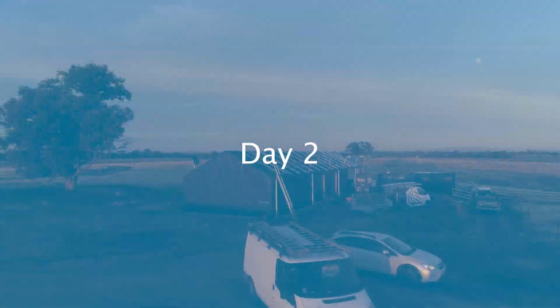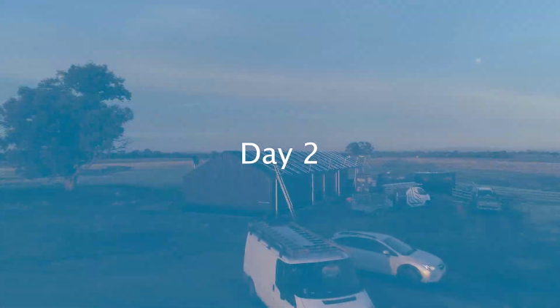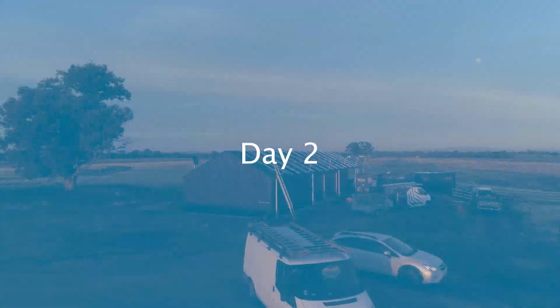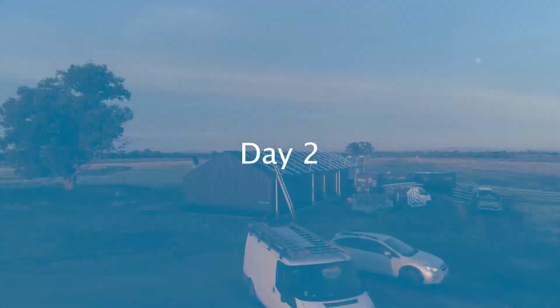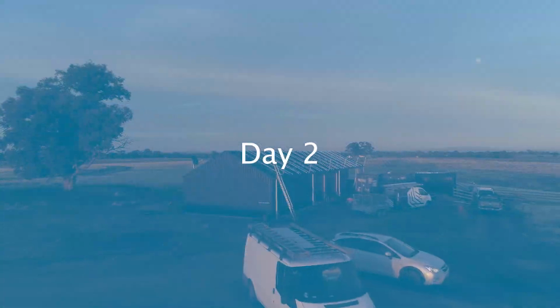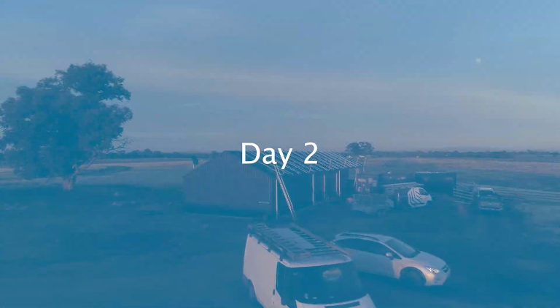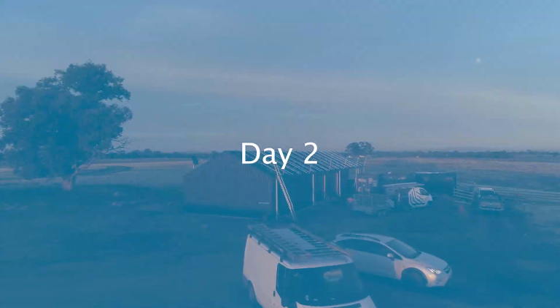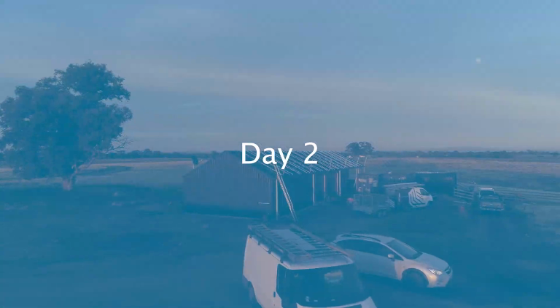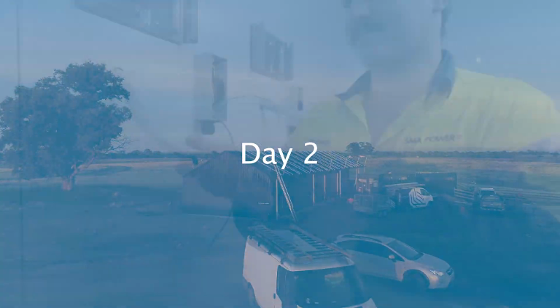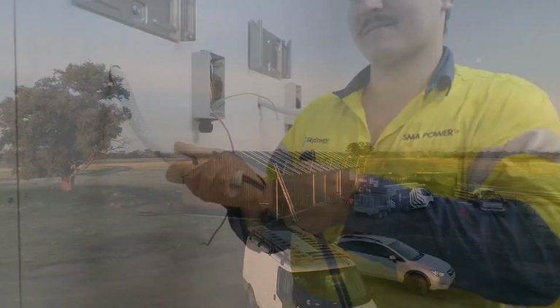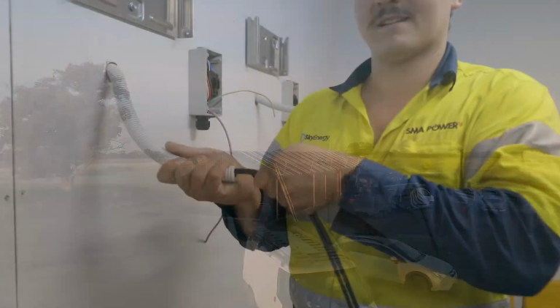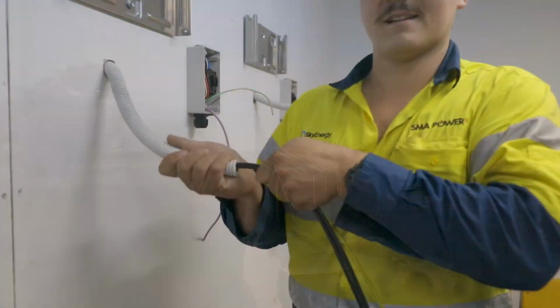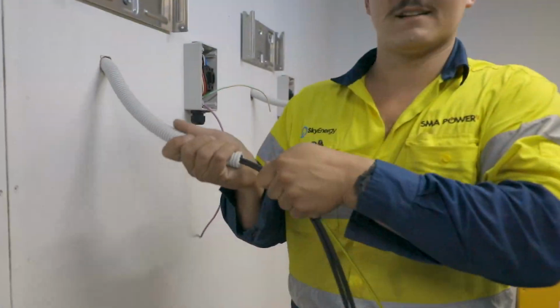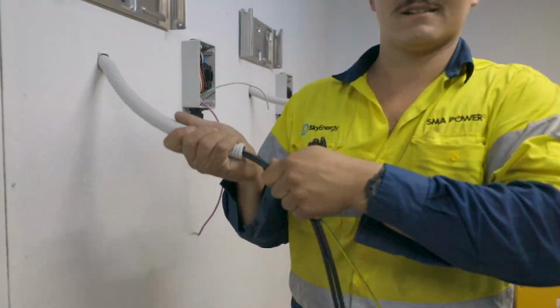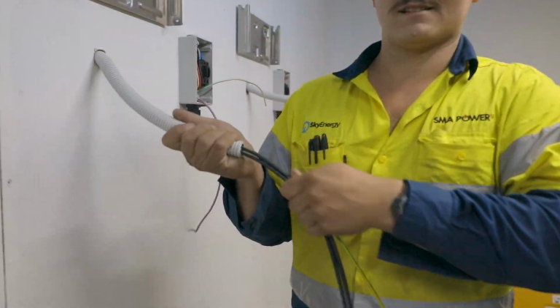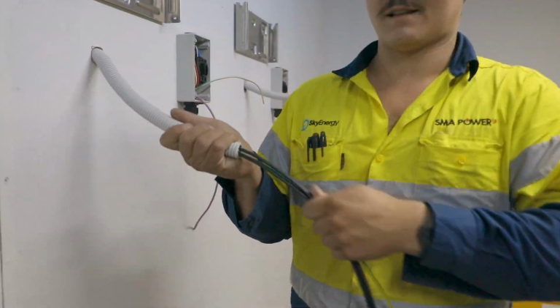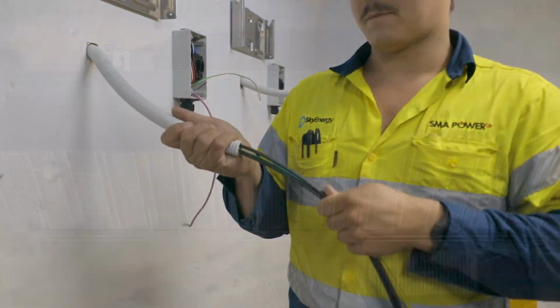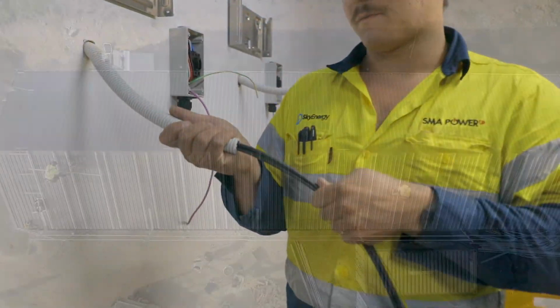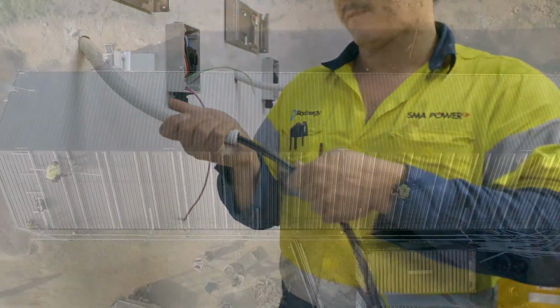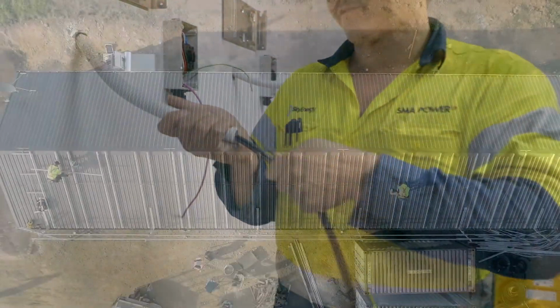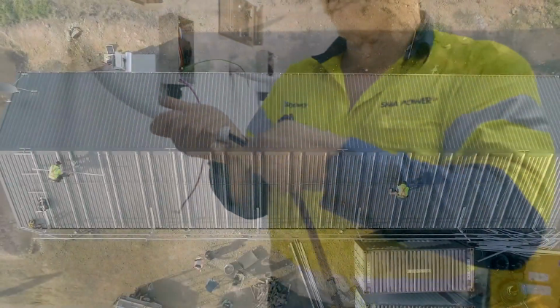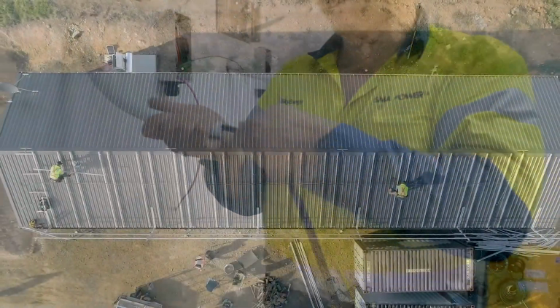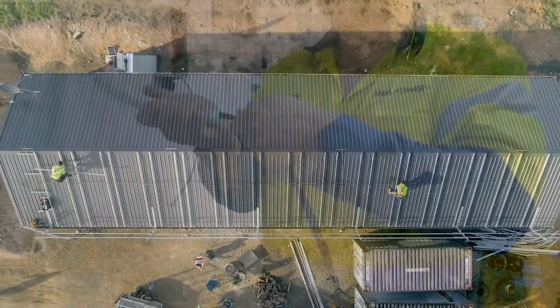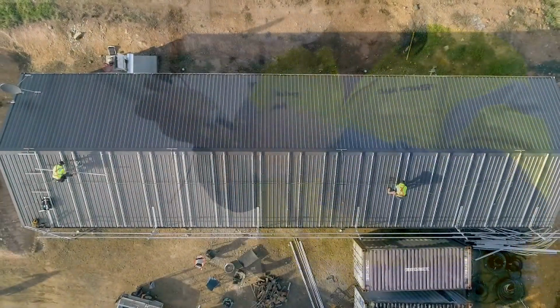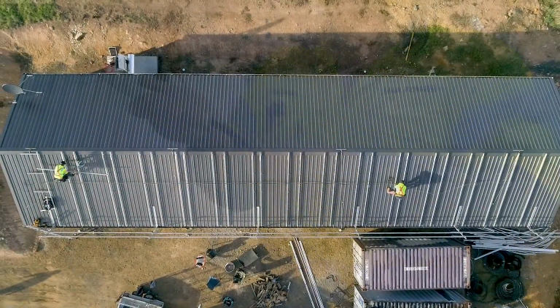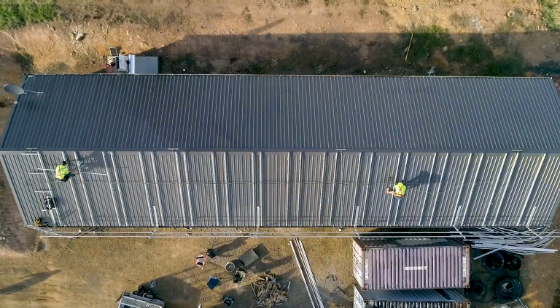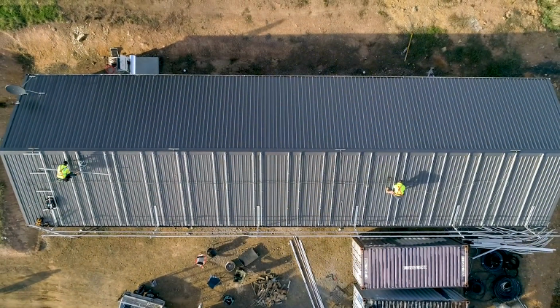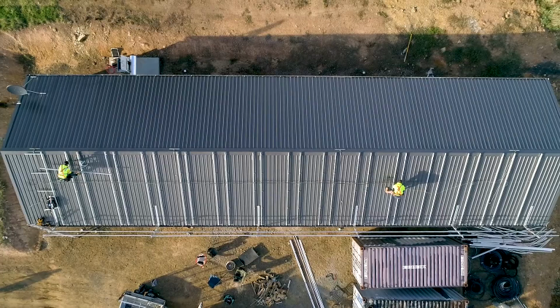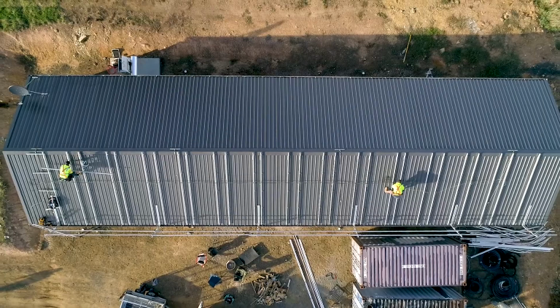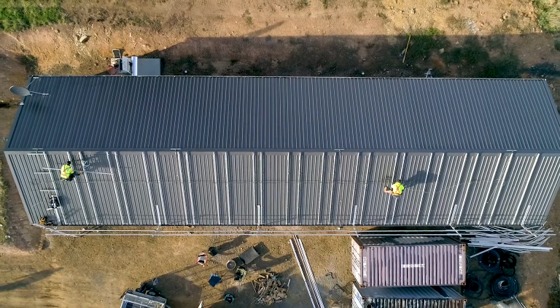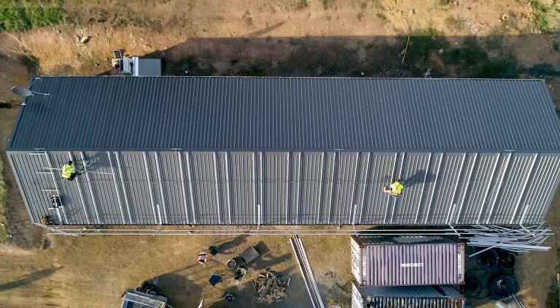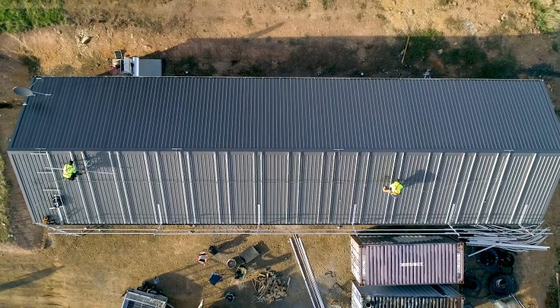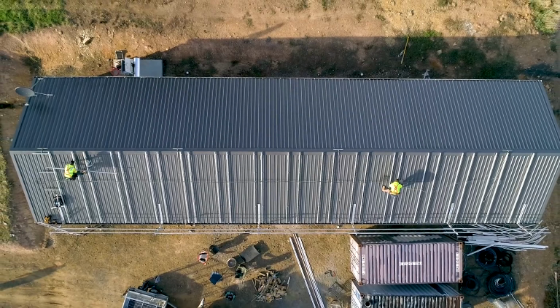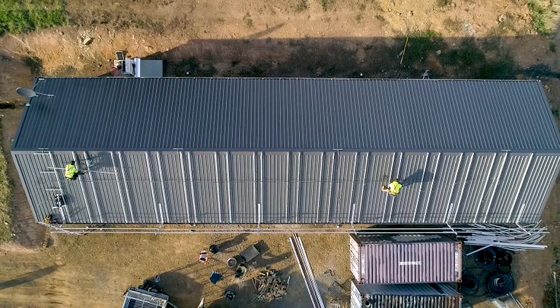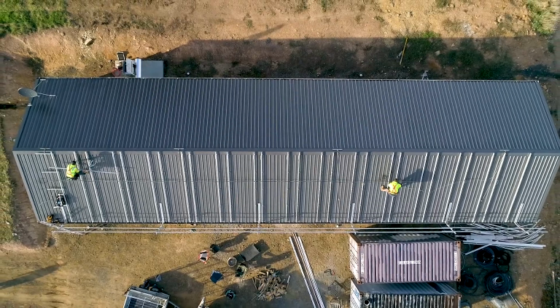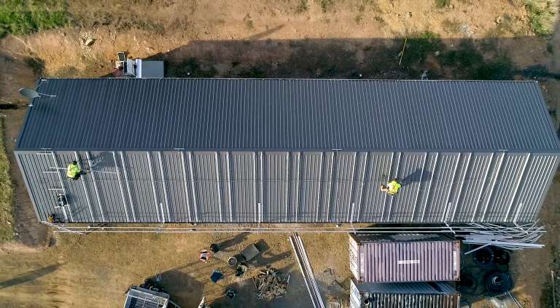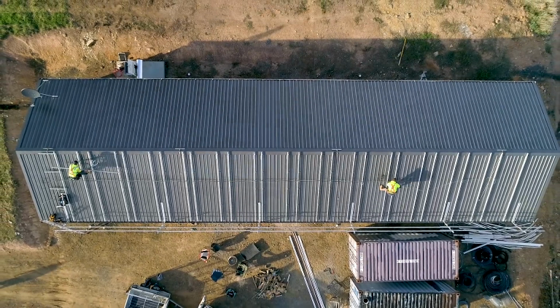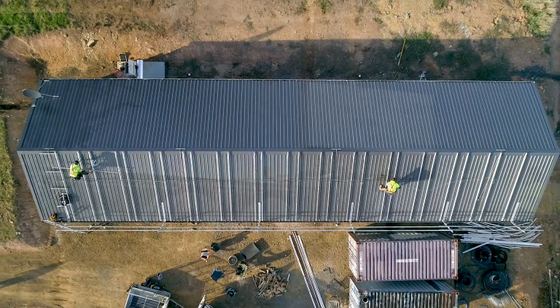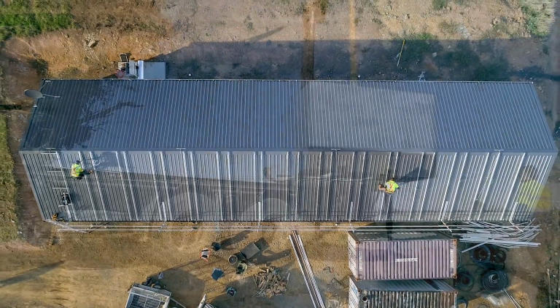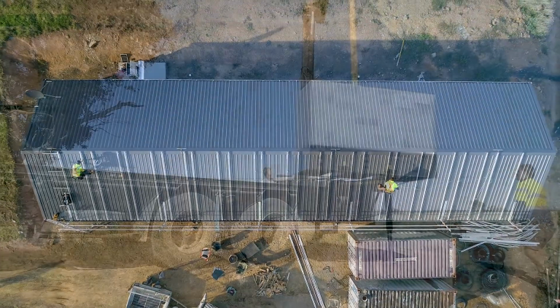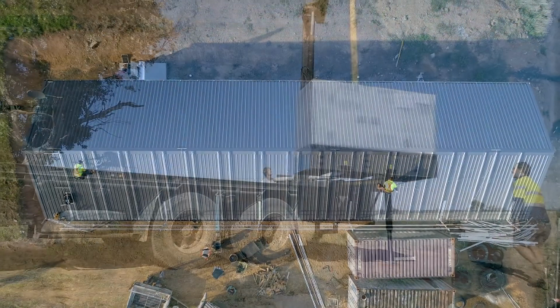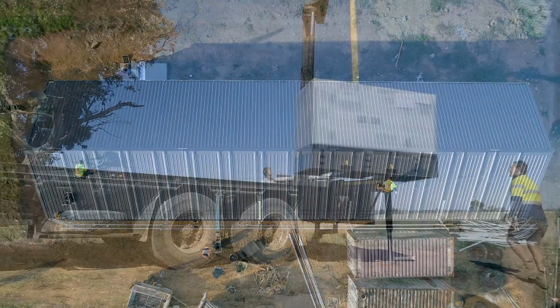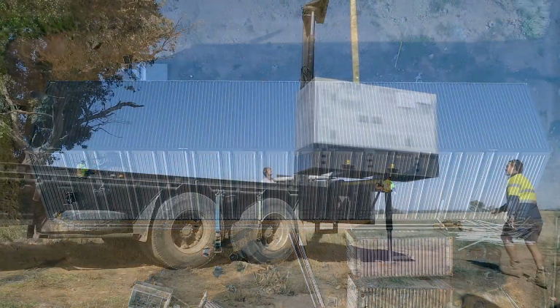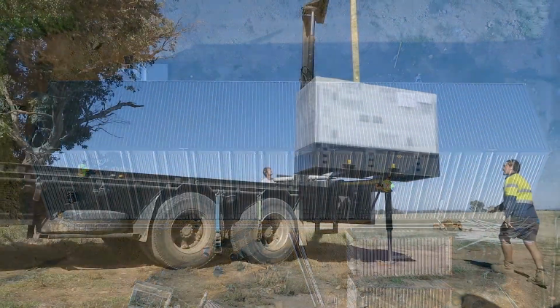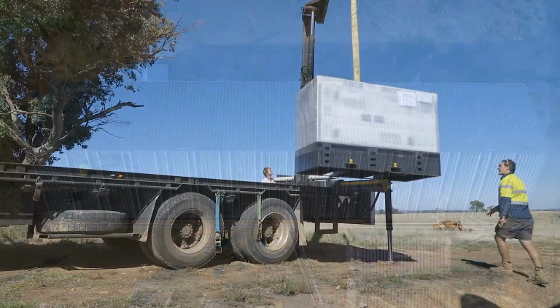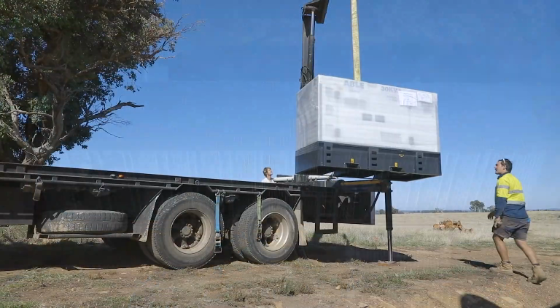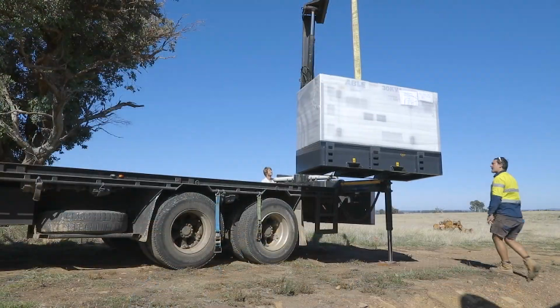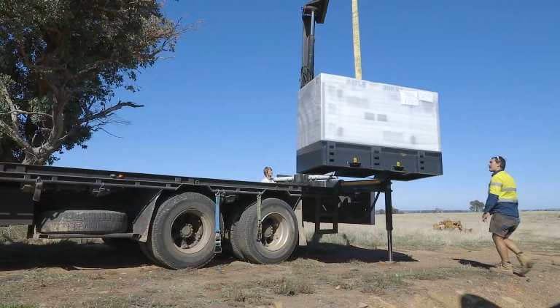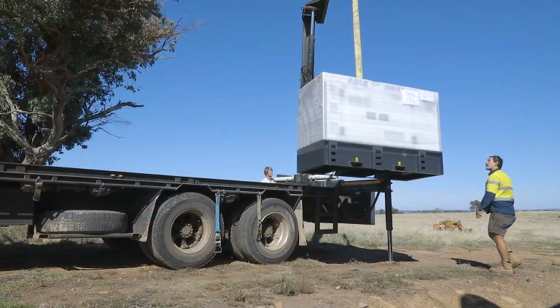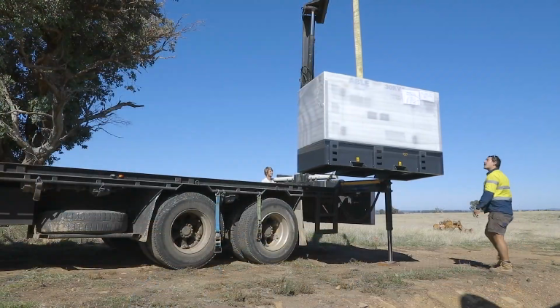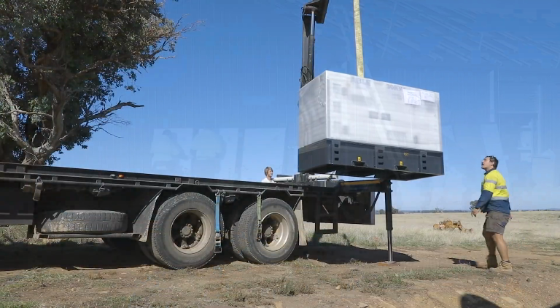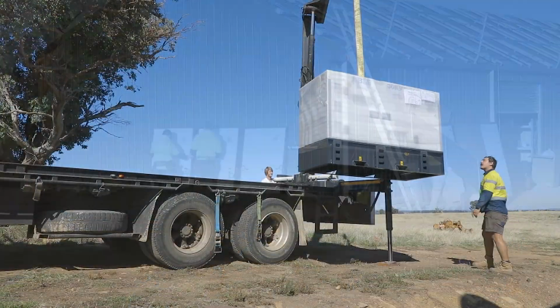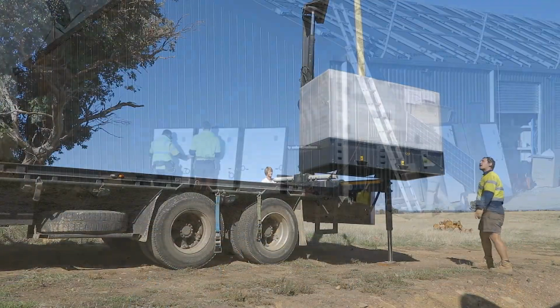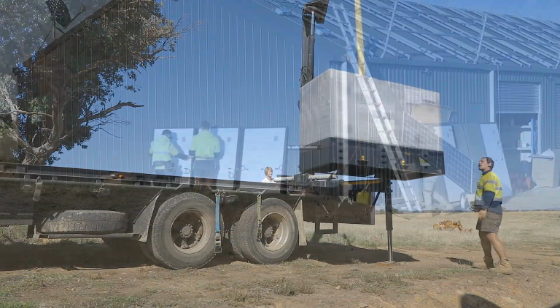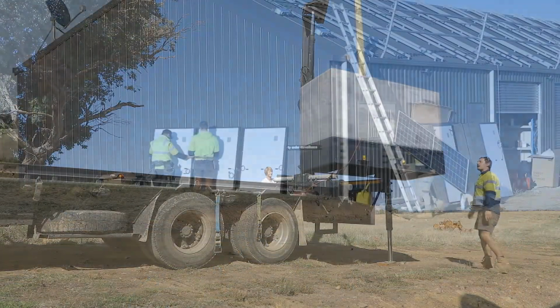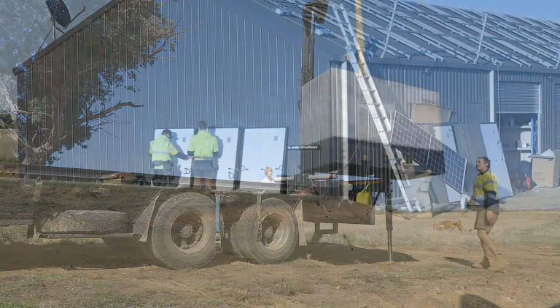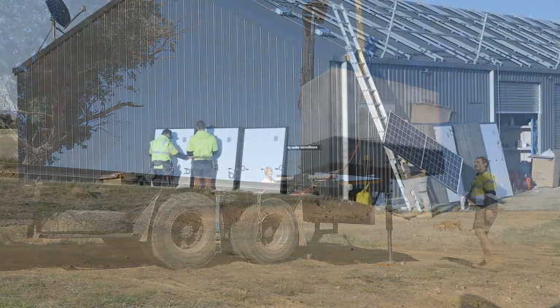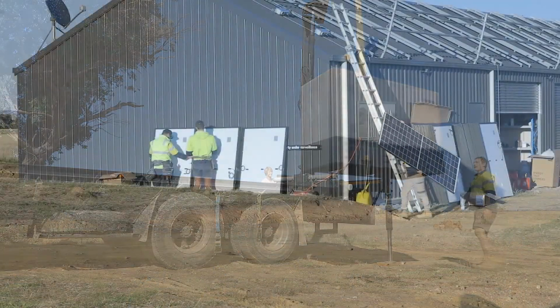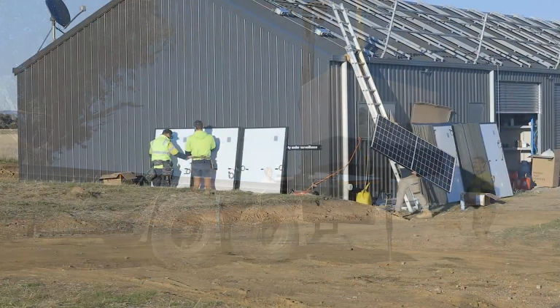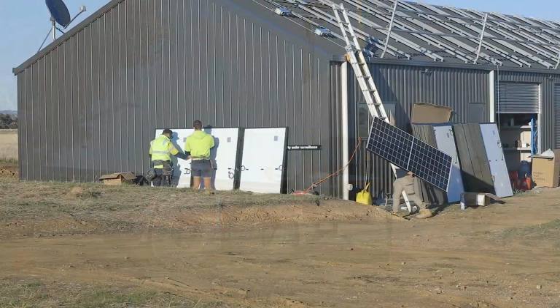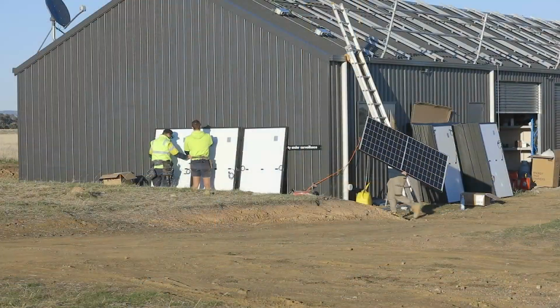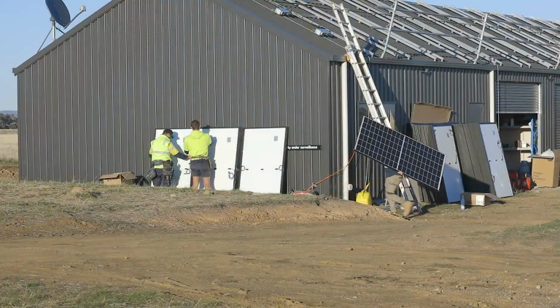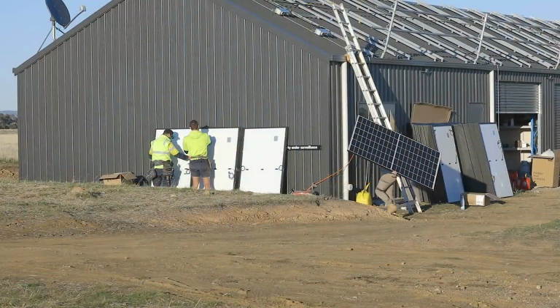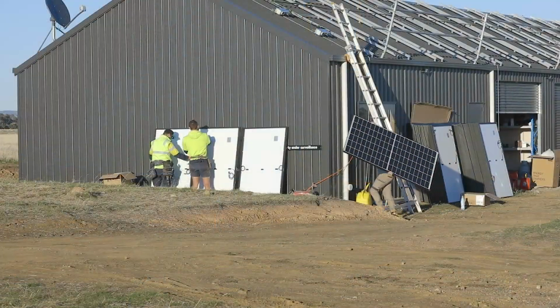Day two we're going to be running out all the cable, getting the roof prepped for panels. The panels and the generator are all being delivered to site this afternoon.